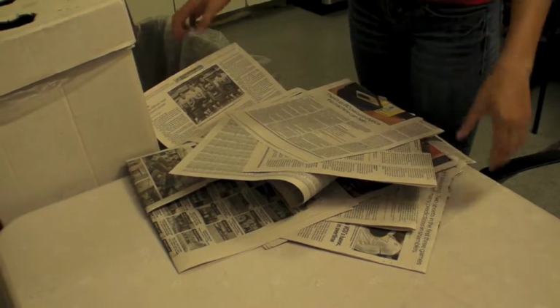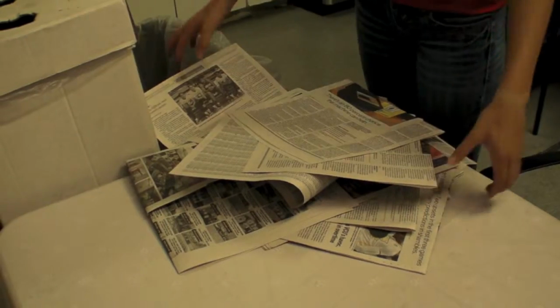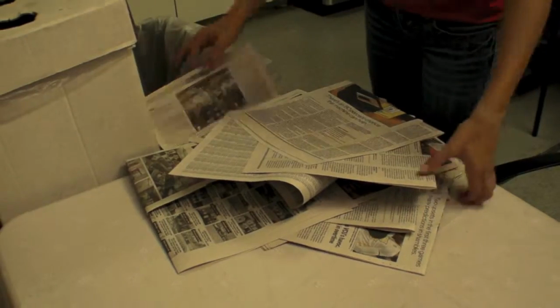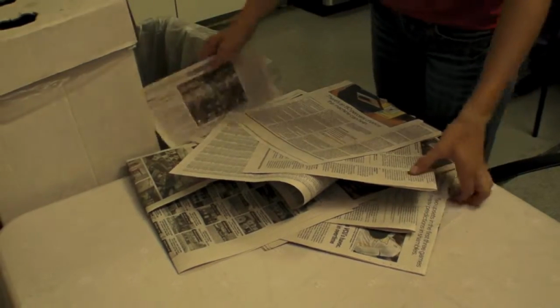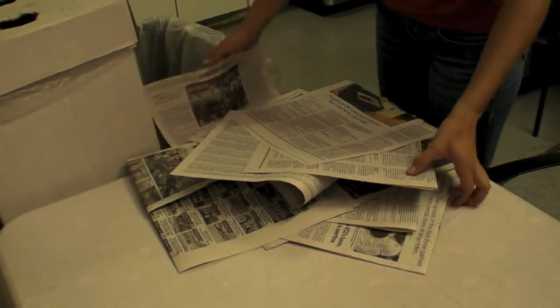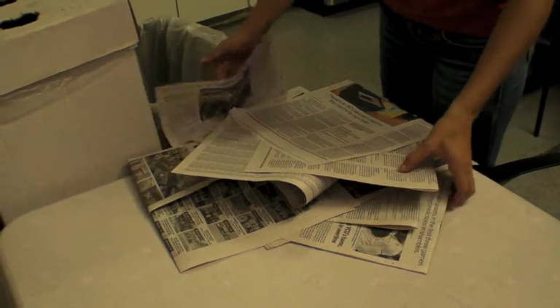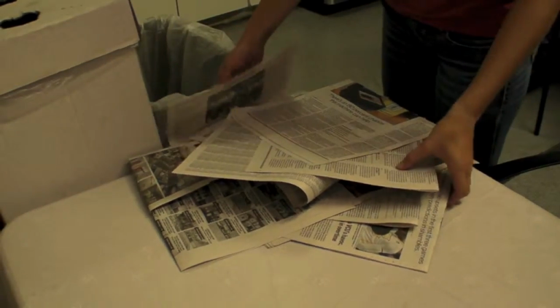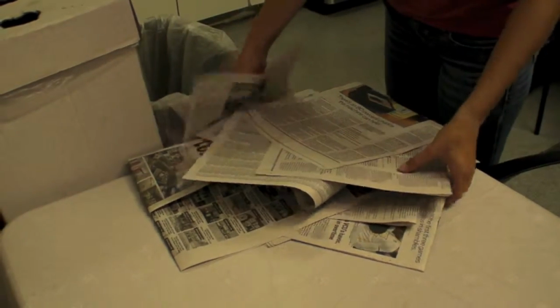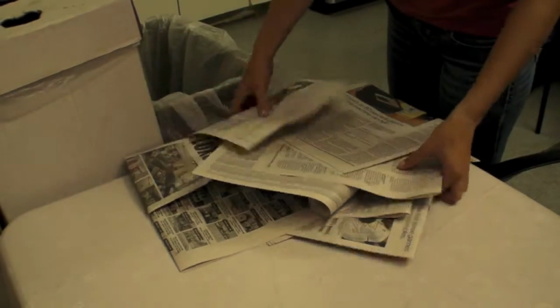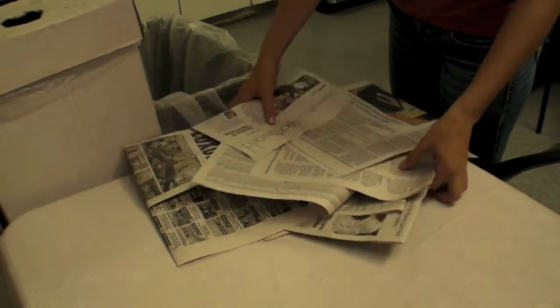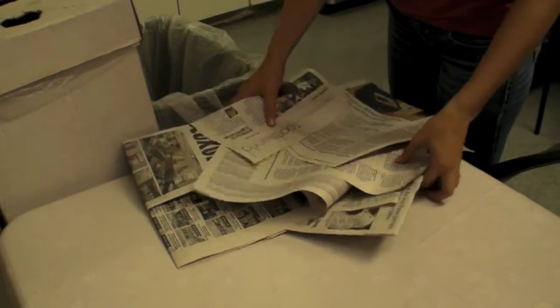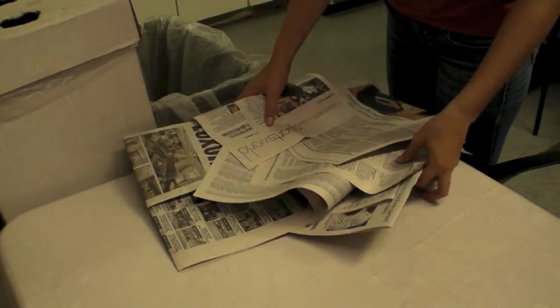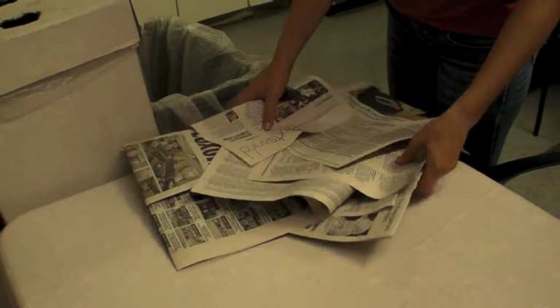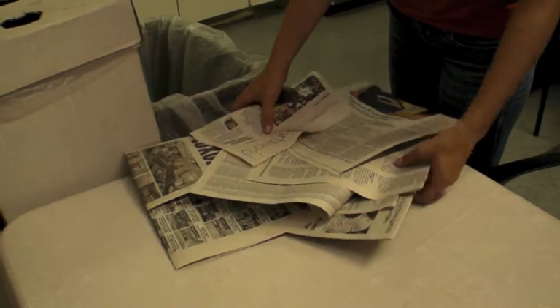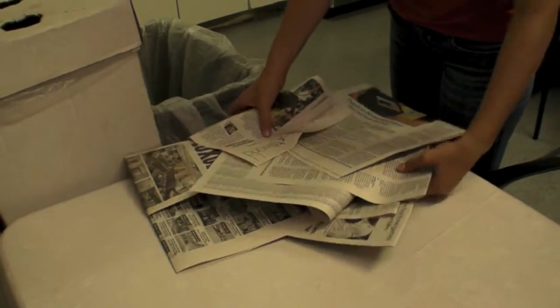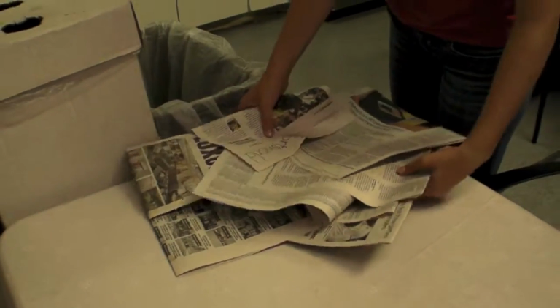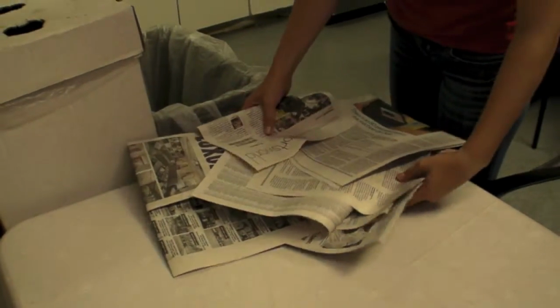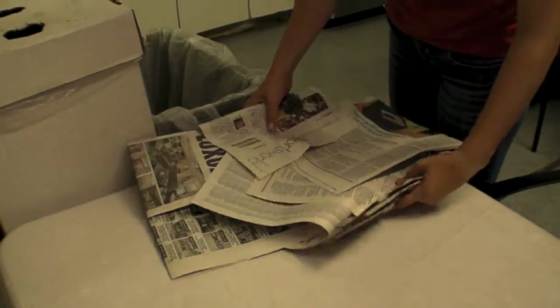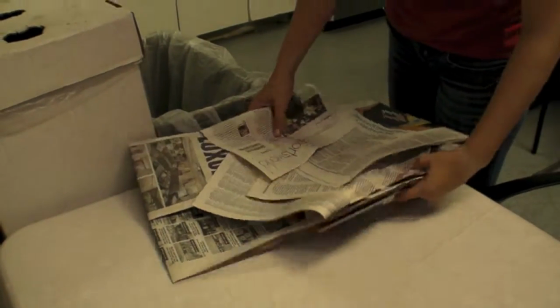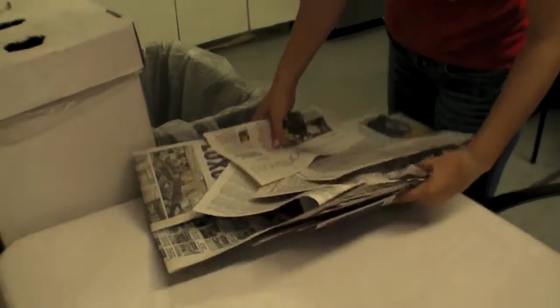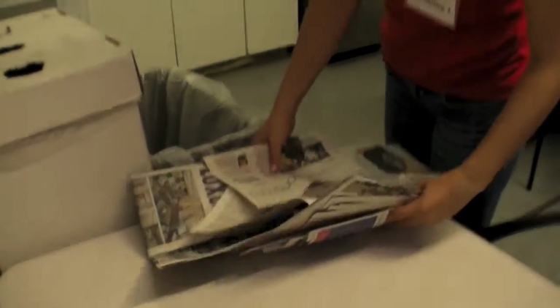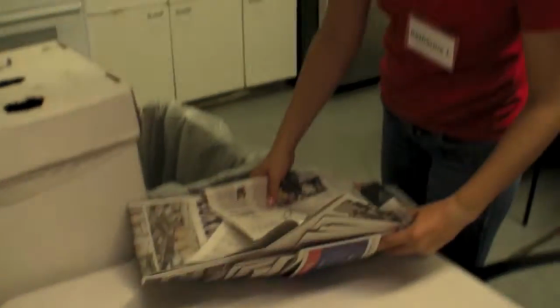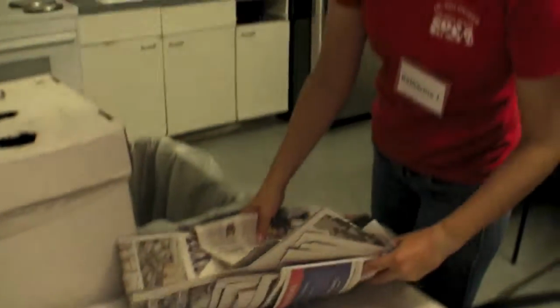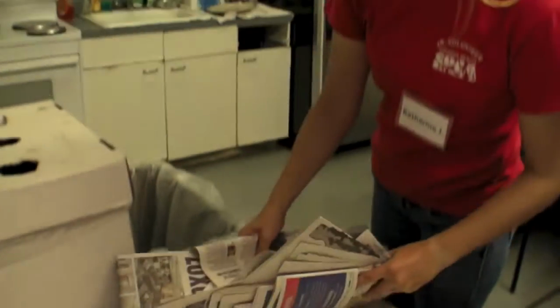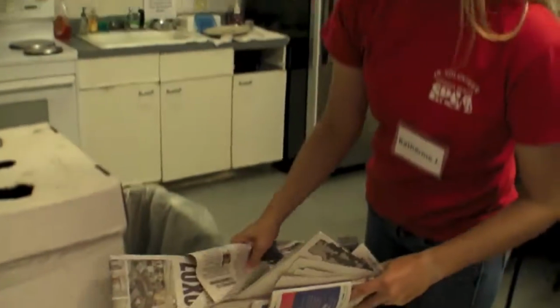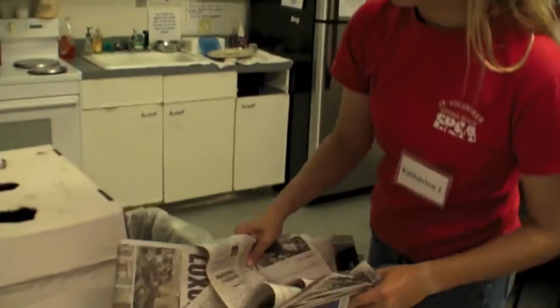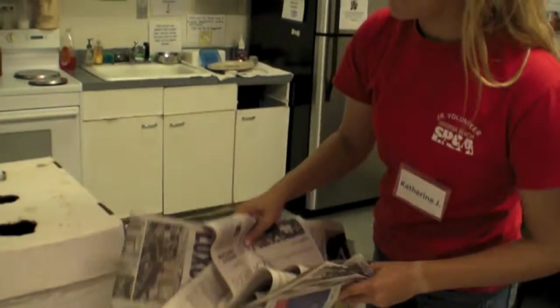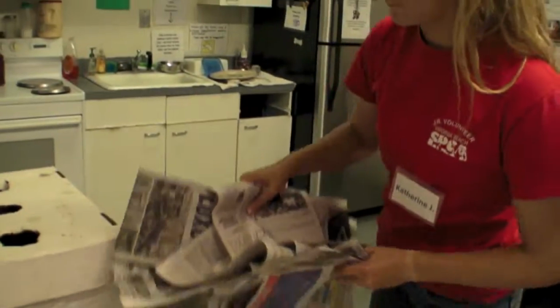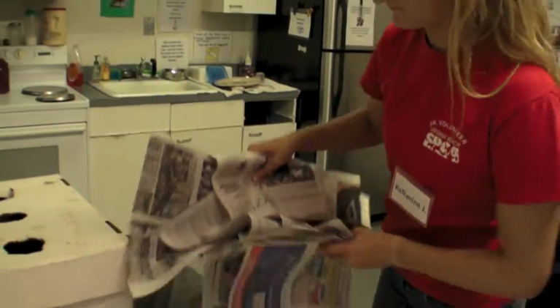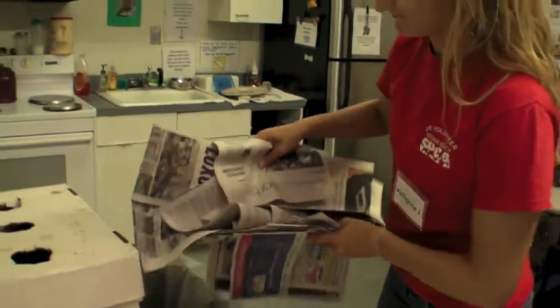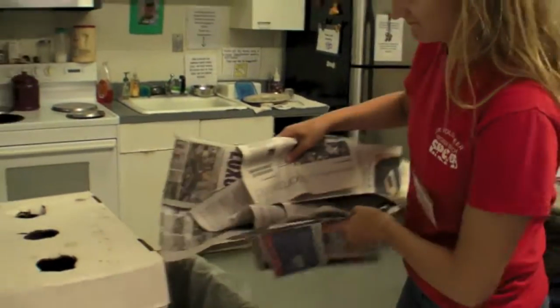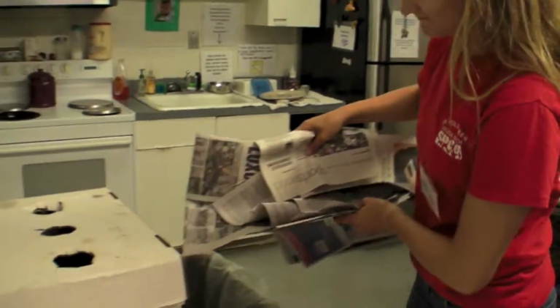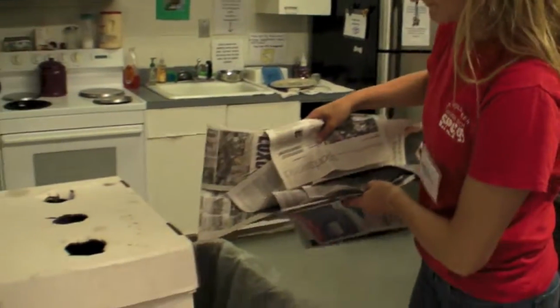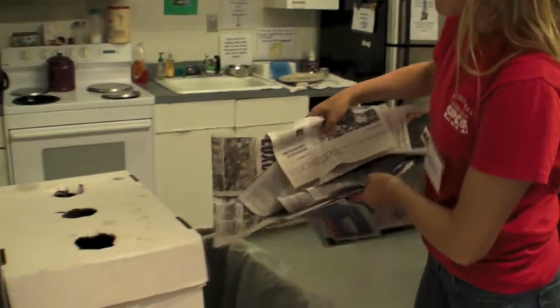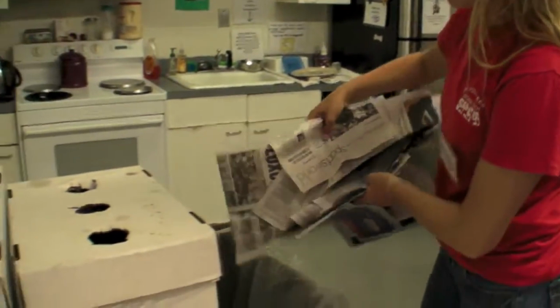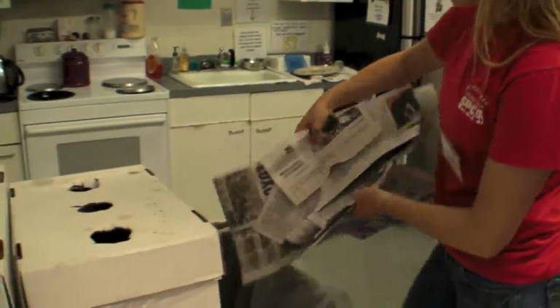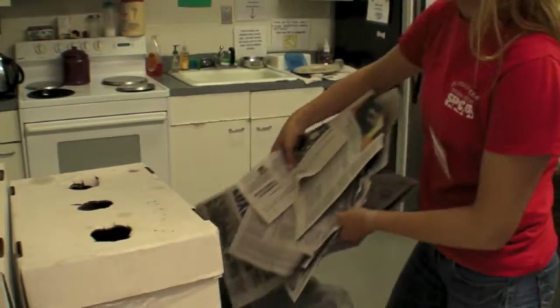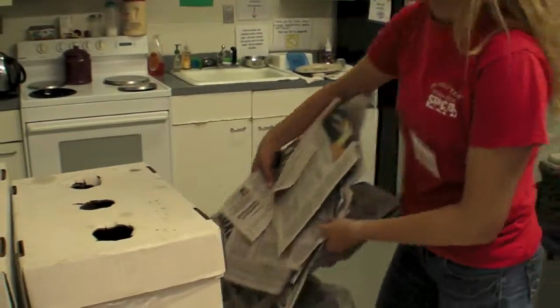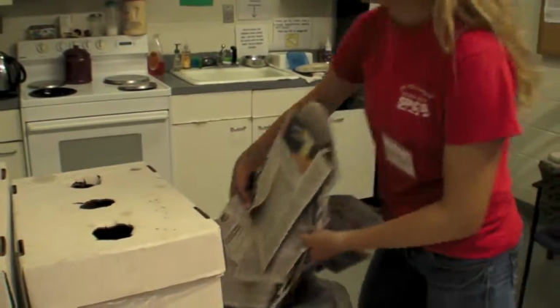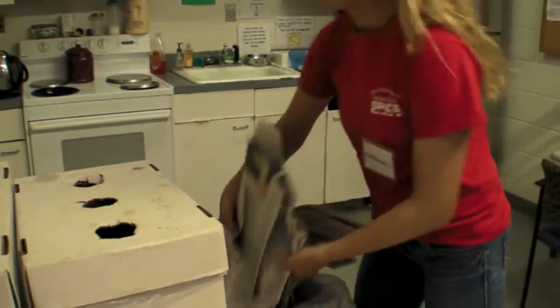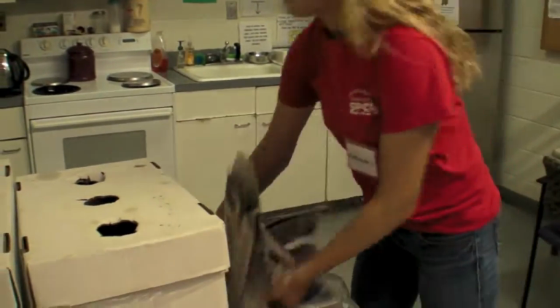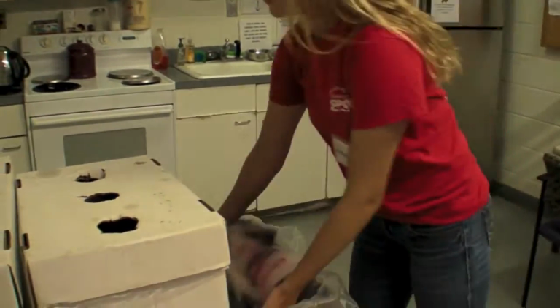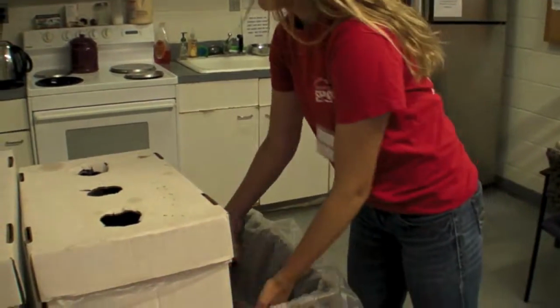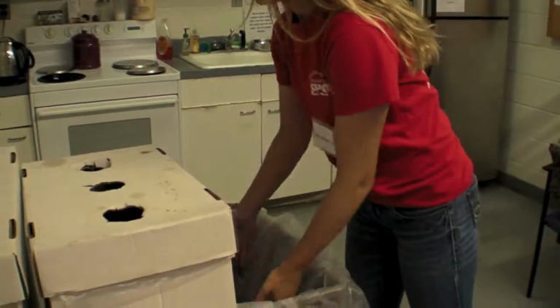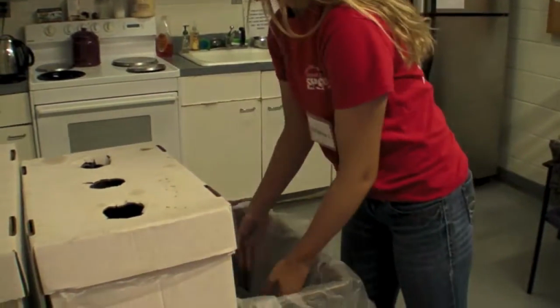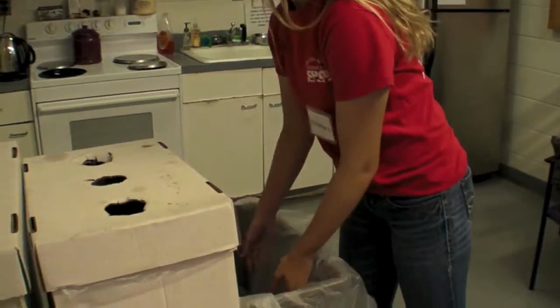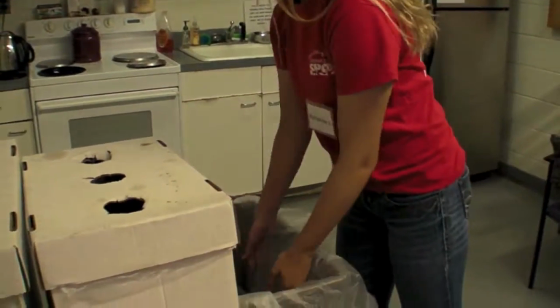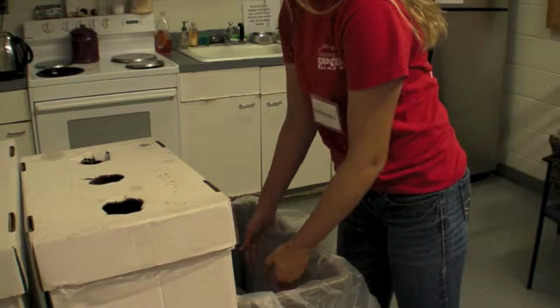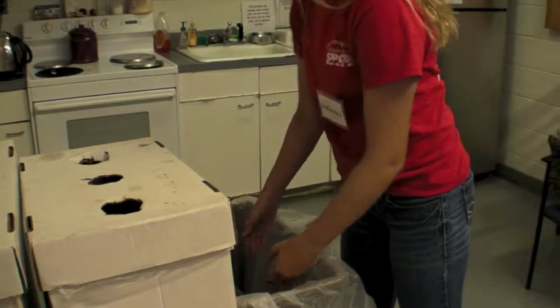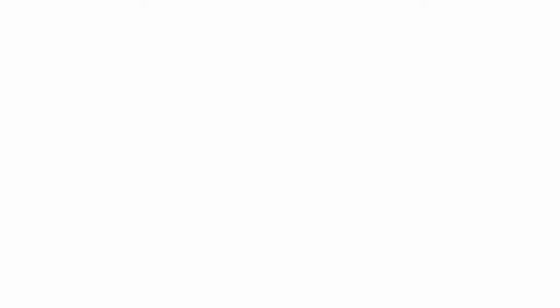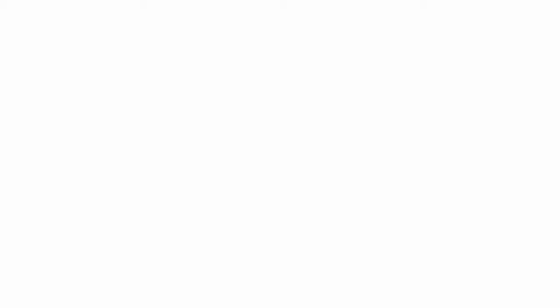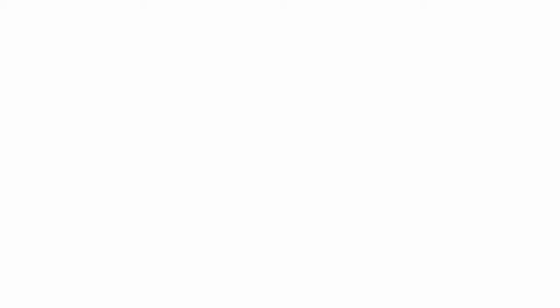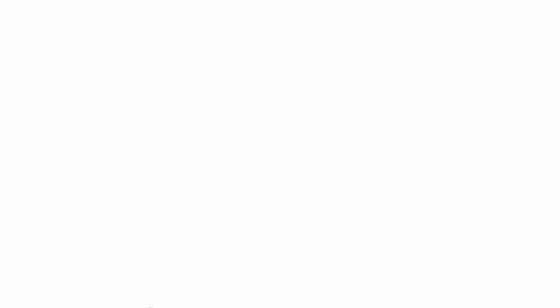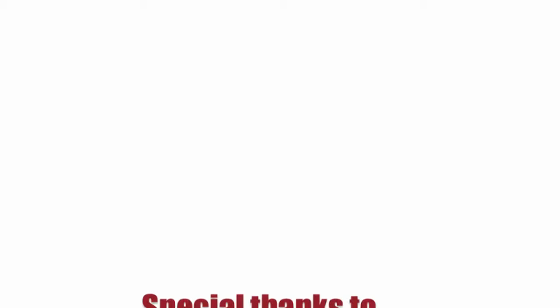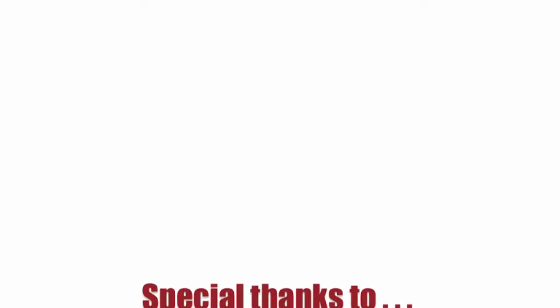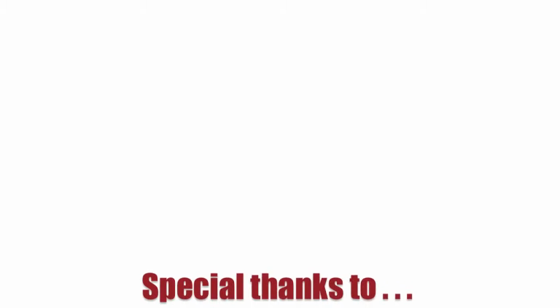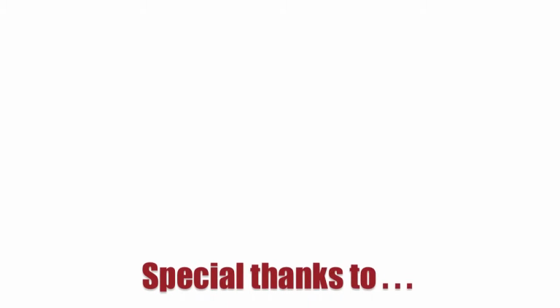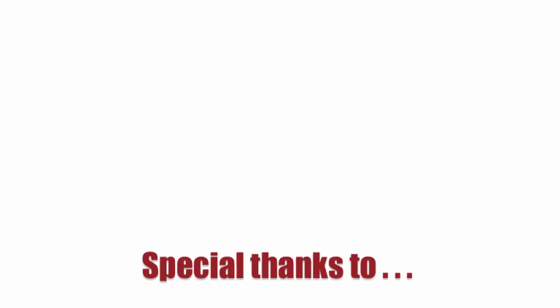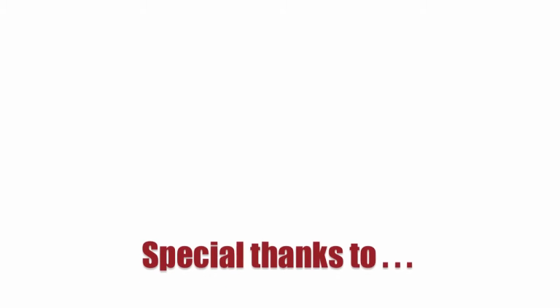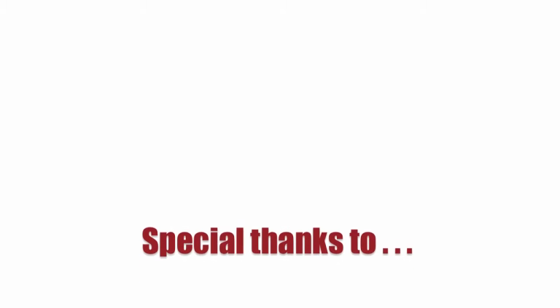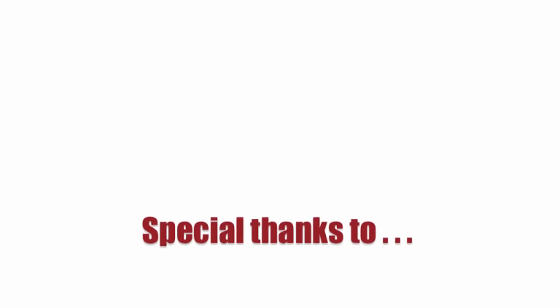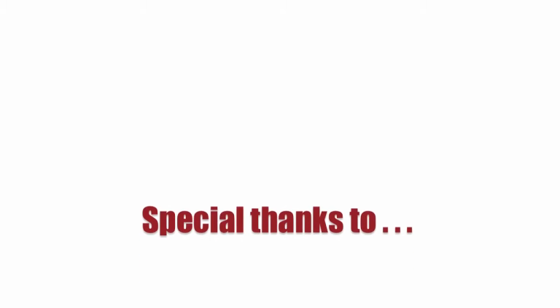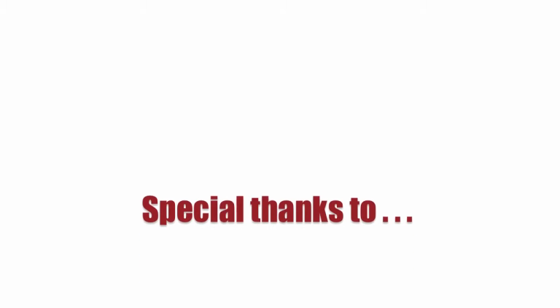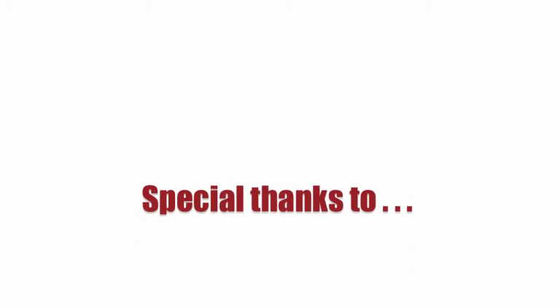Throw away the glossy advertisements and the half sheets of newspaper.